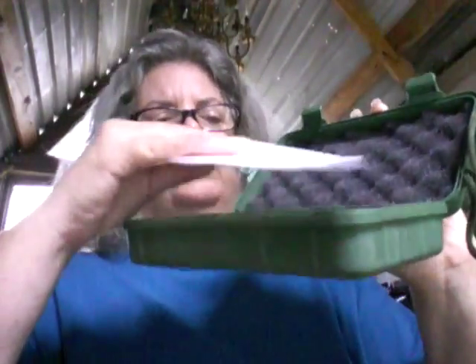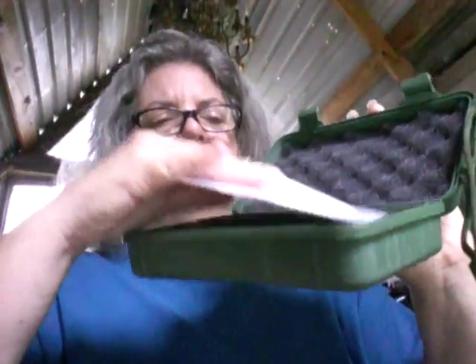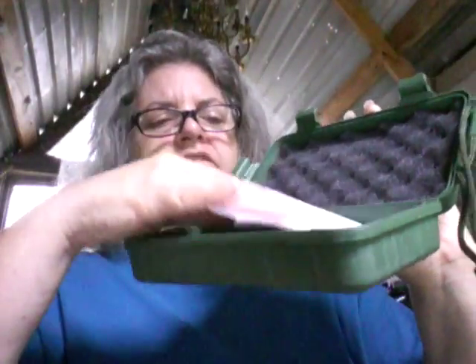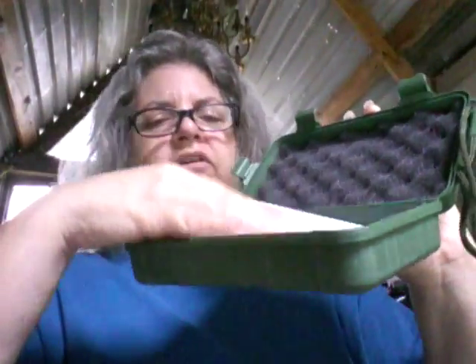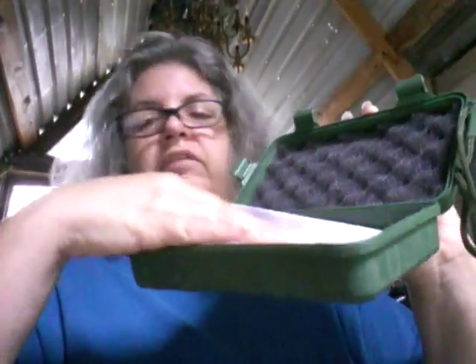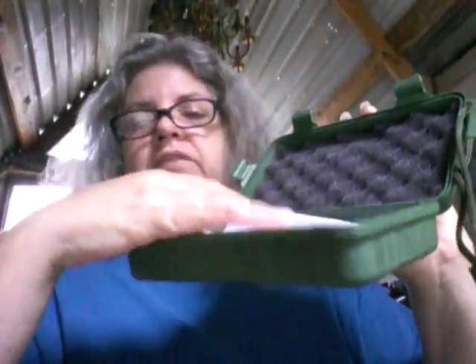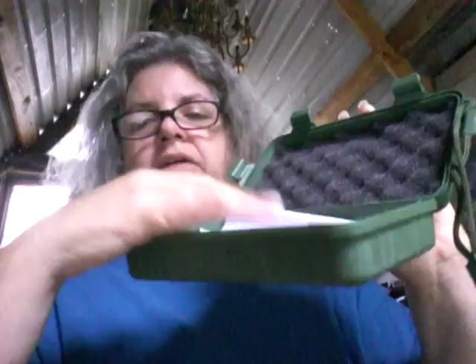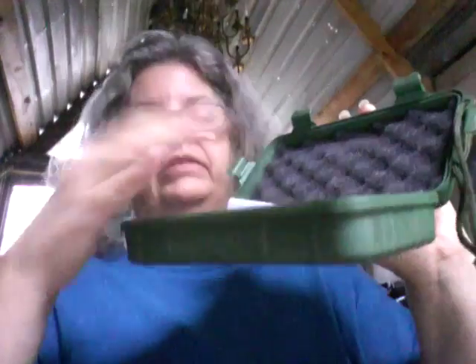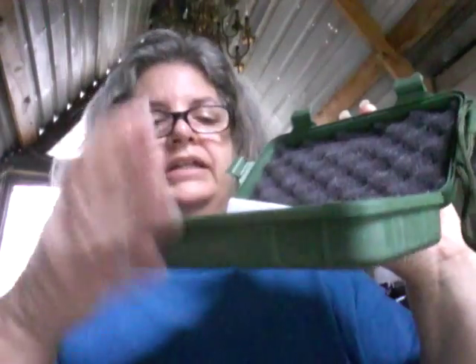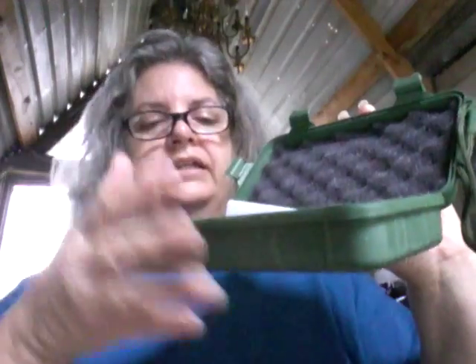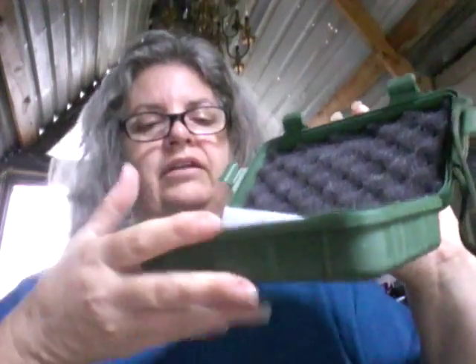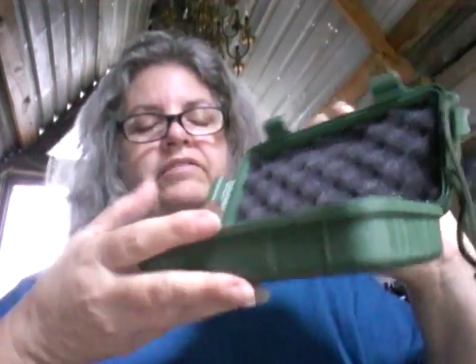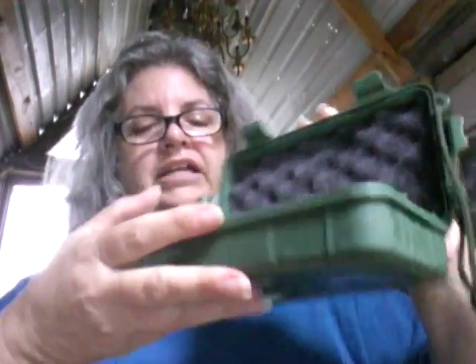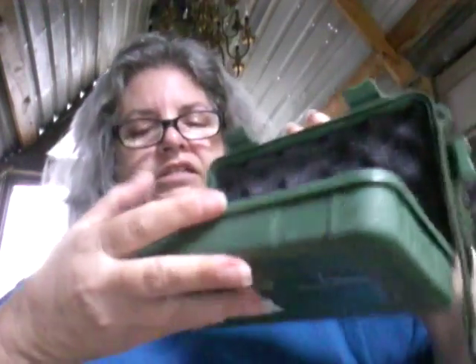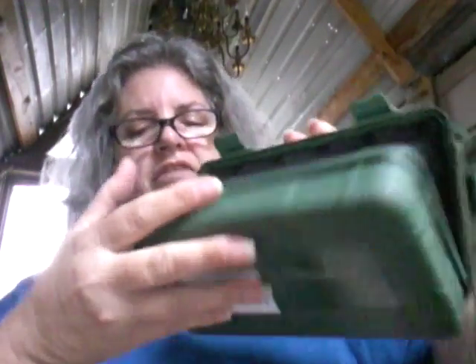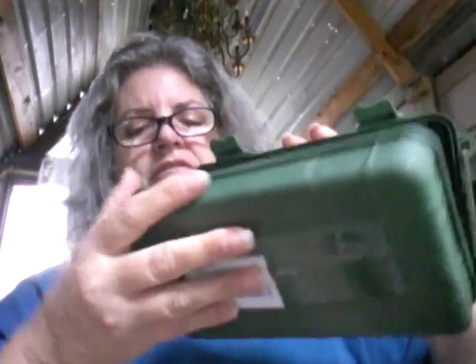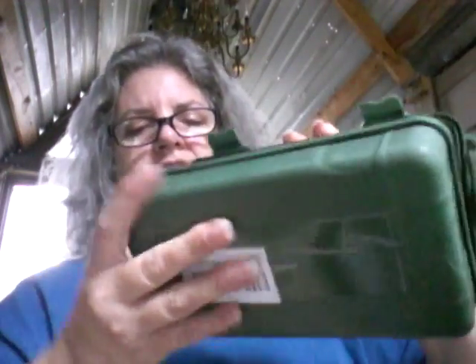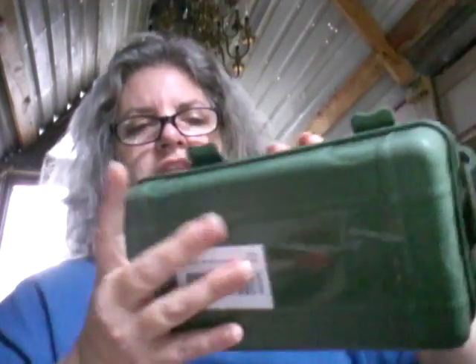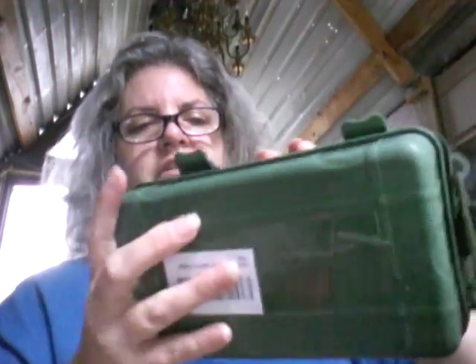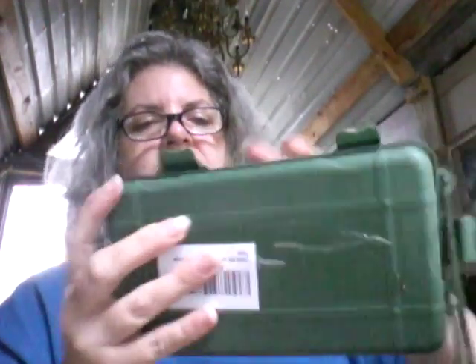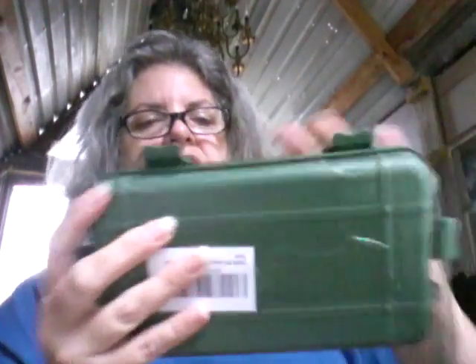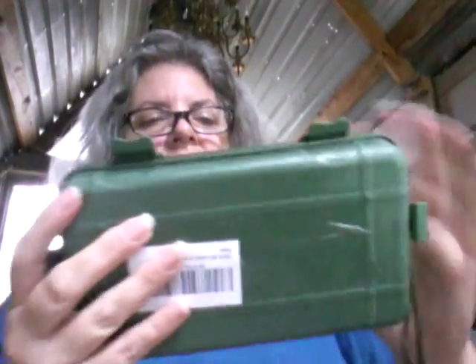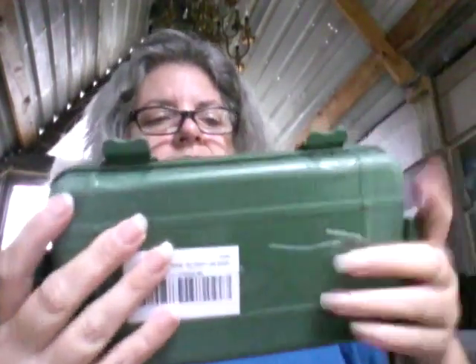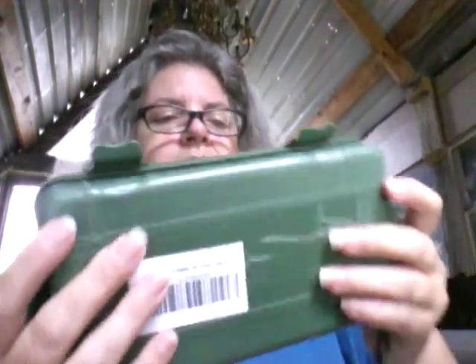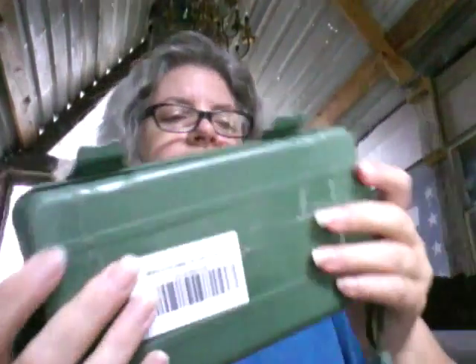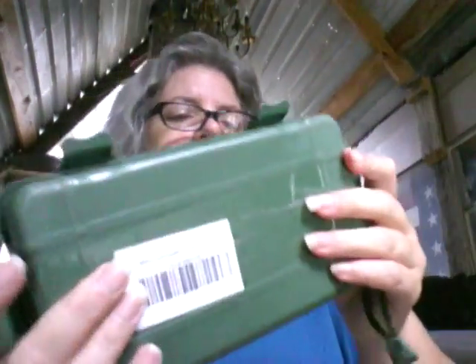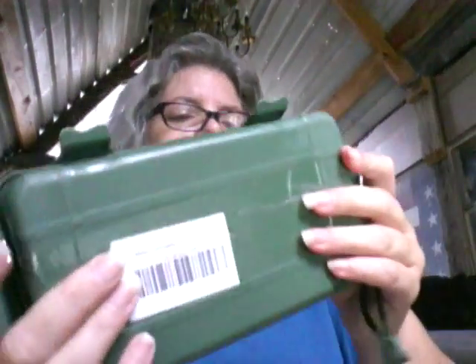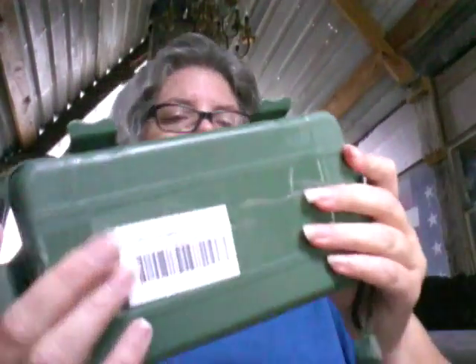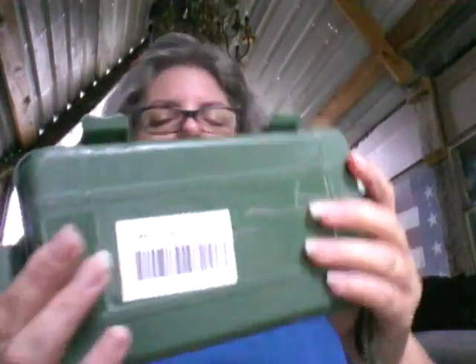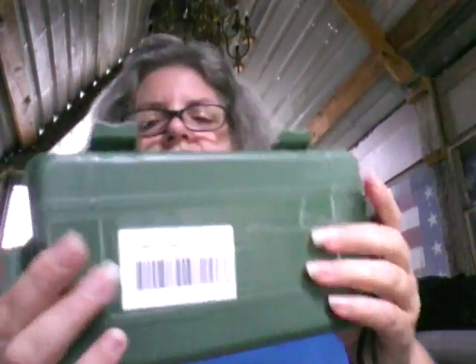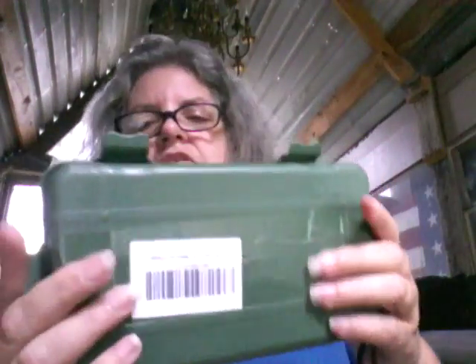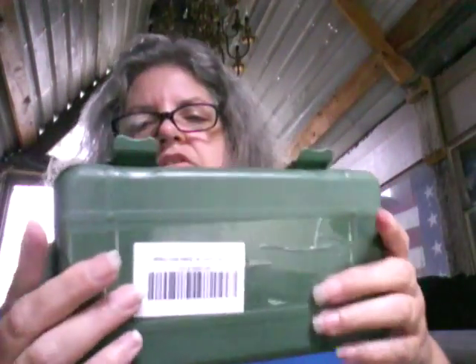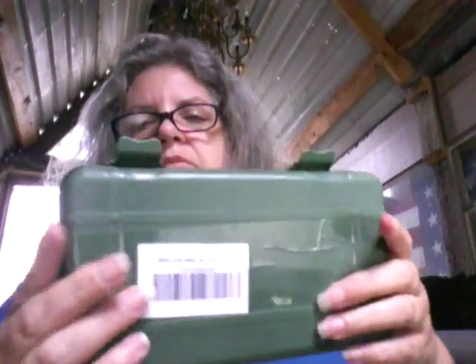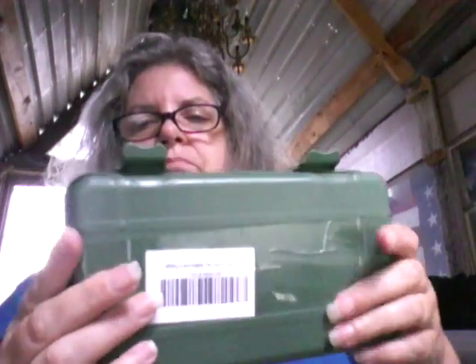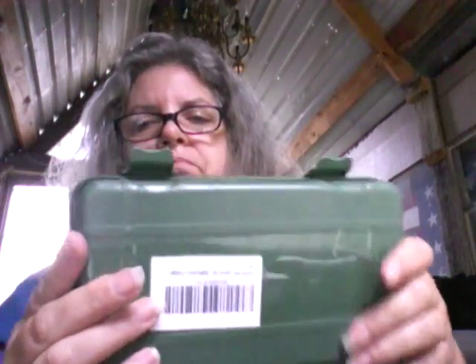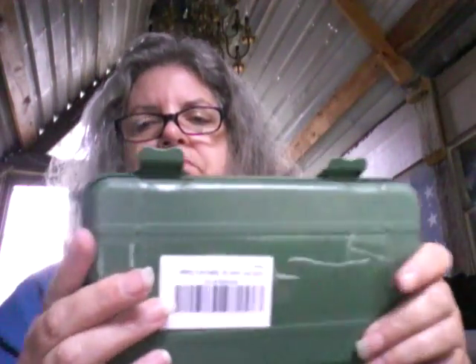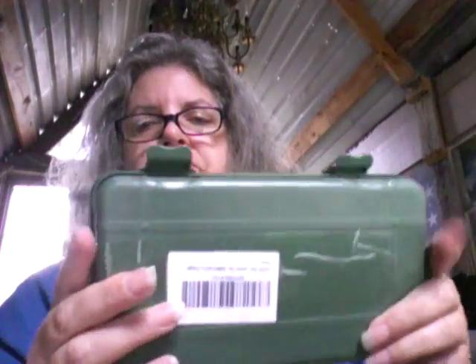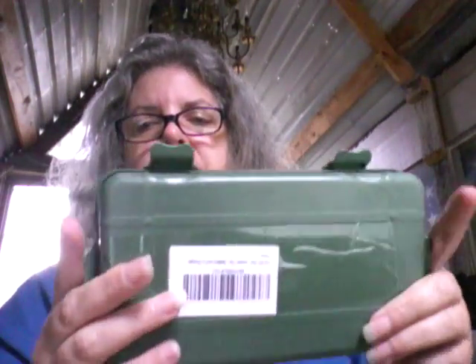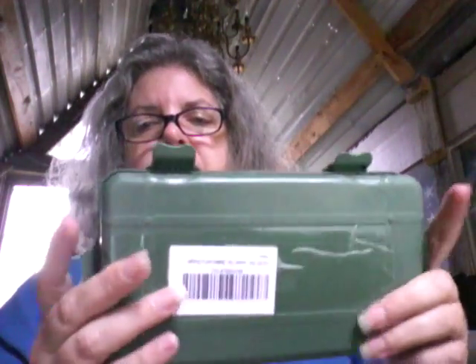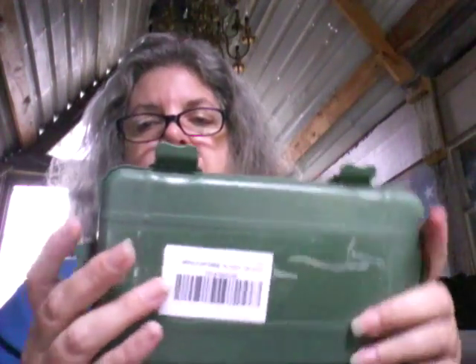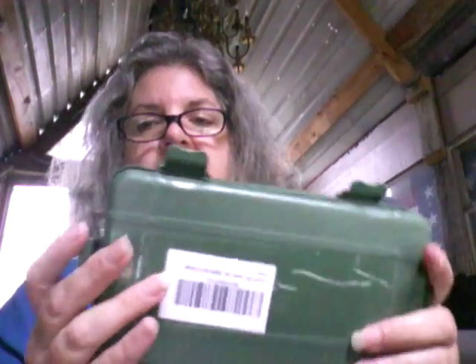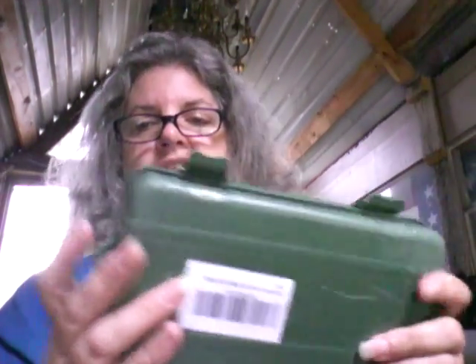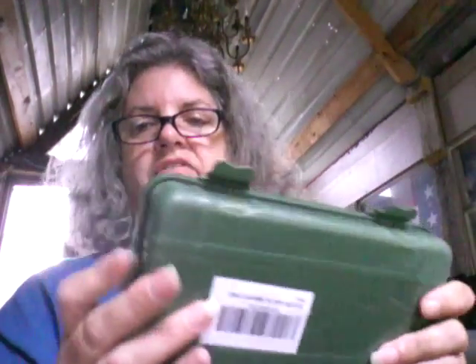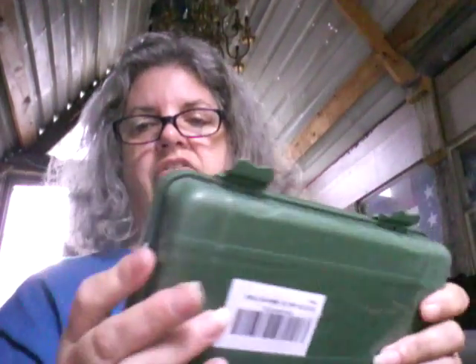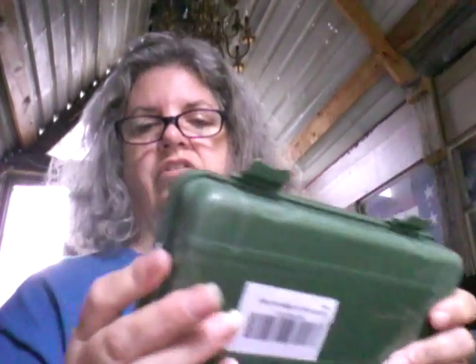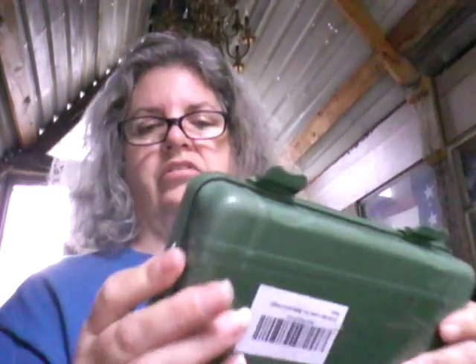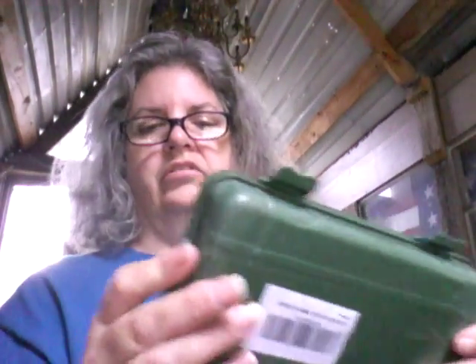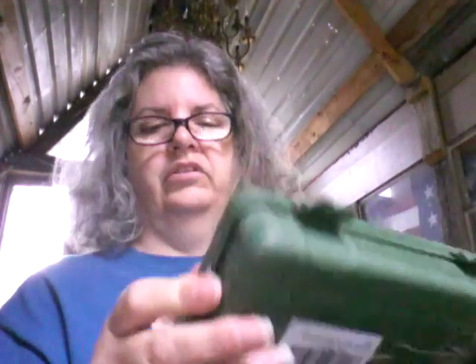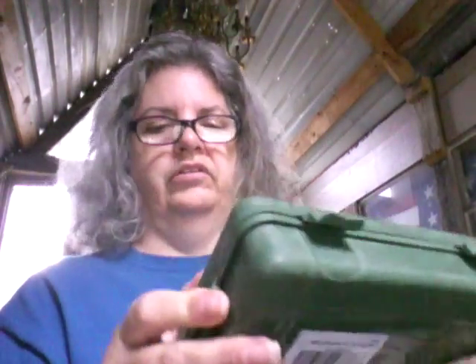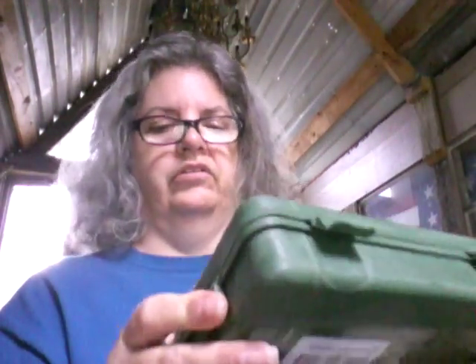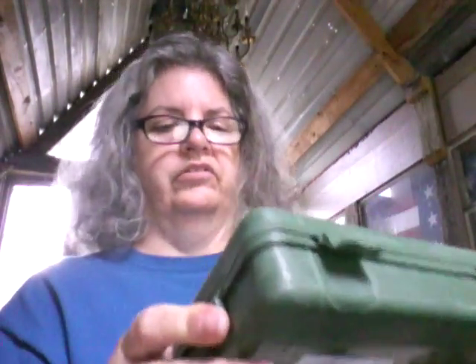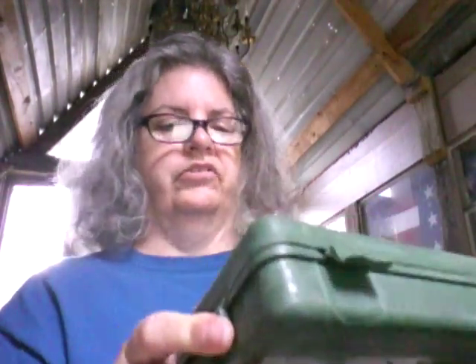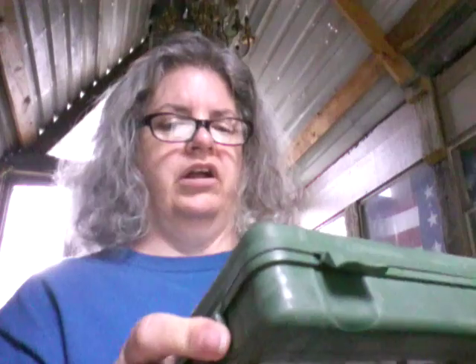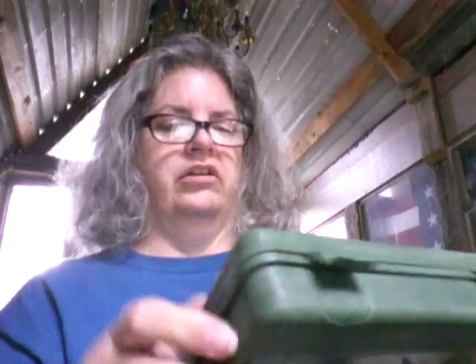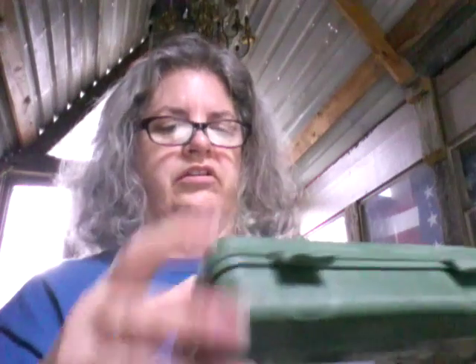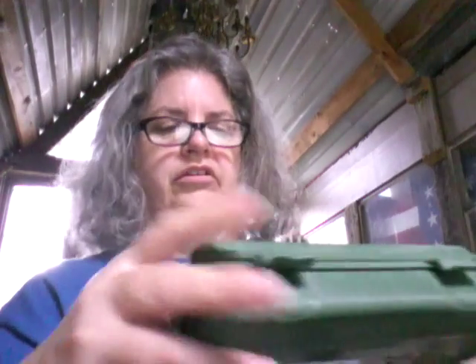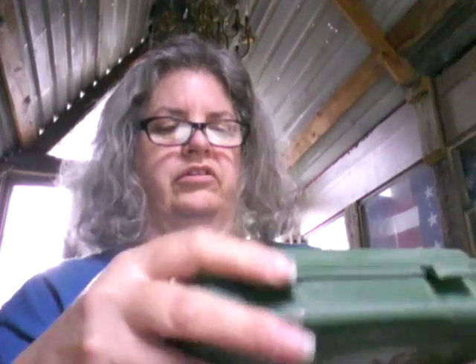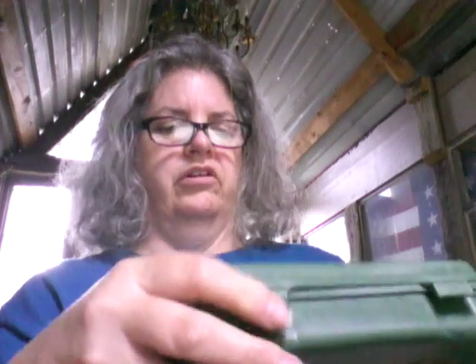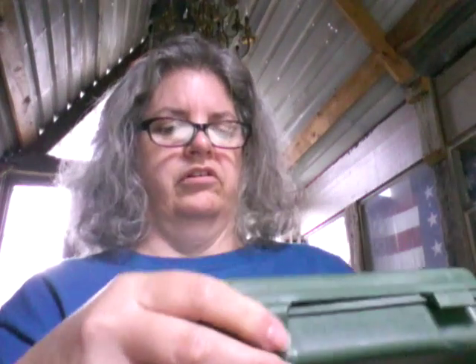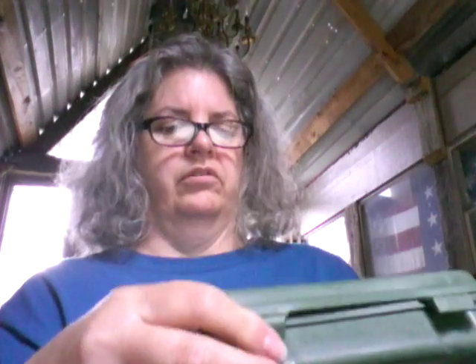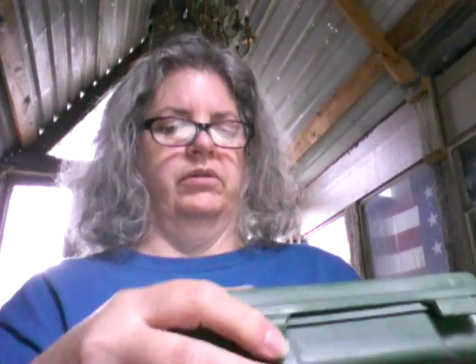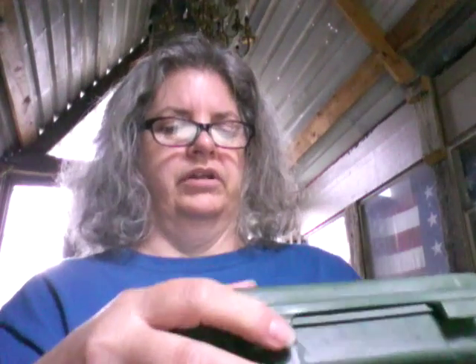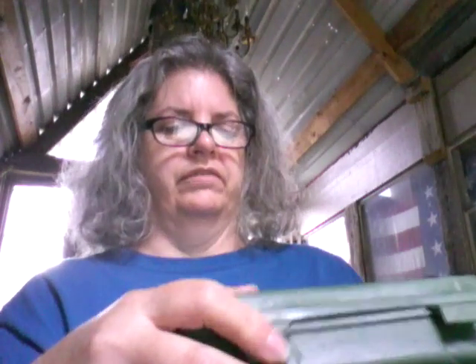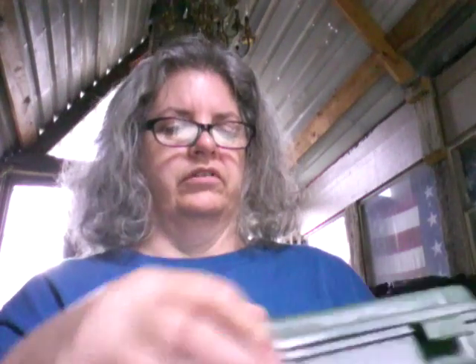I've got several of these now. You could toss this in your truck or your car or whatever.